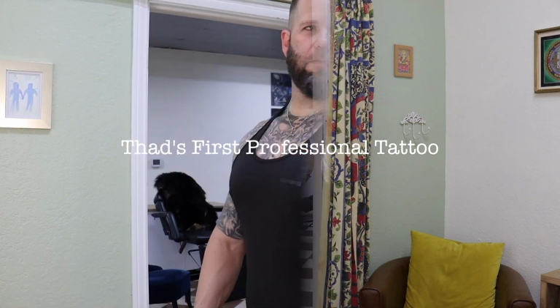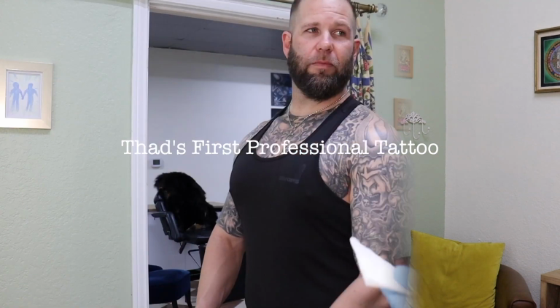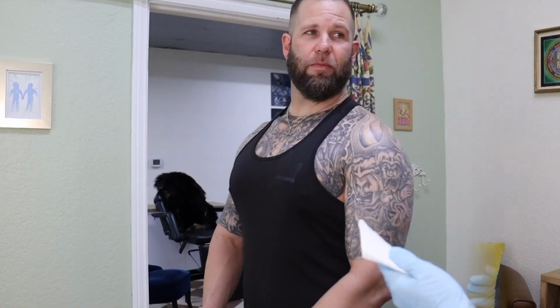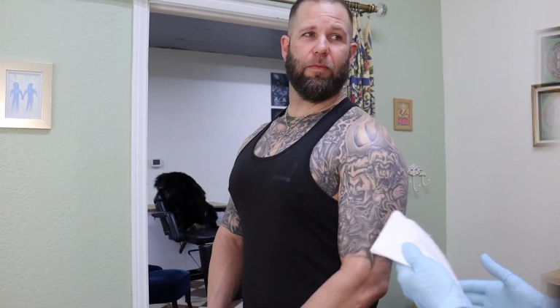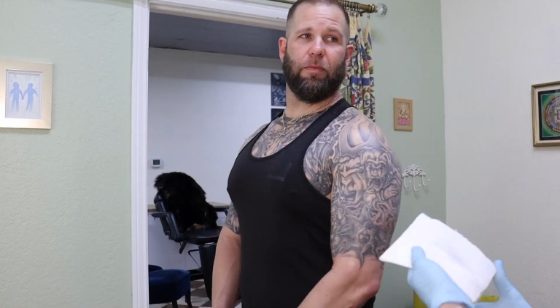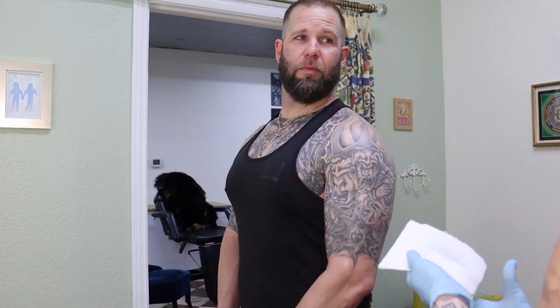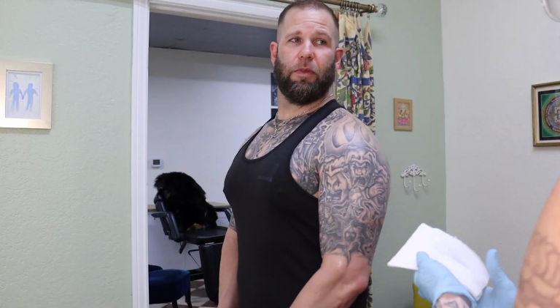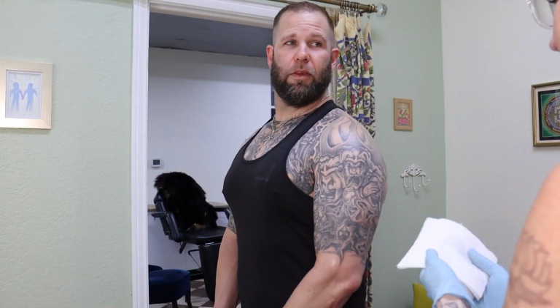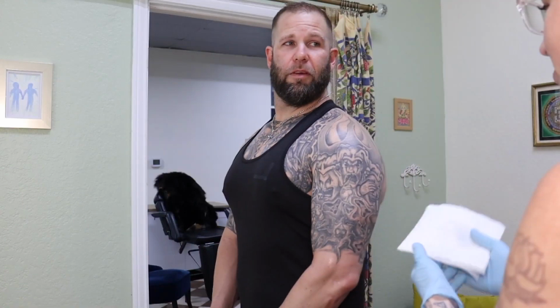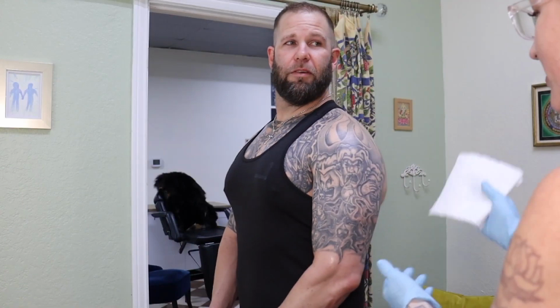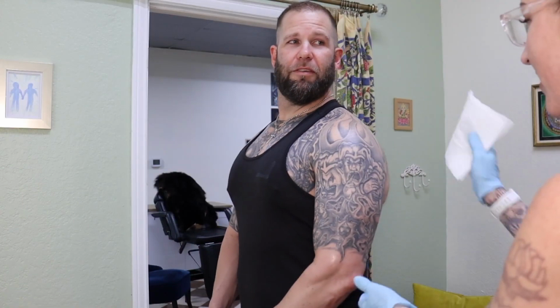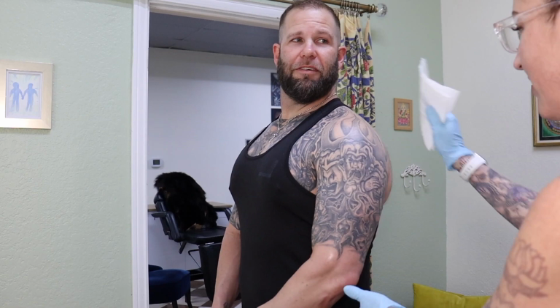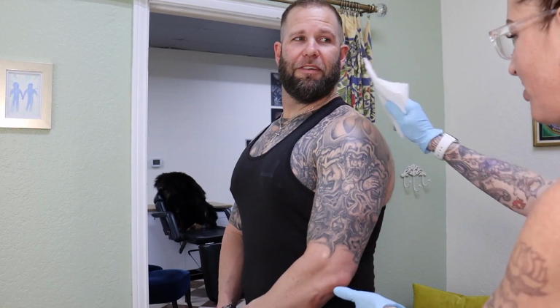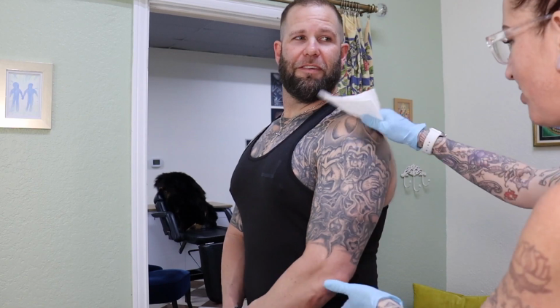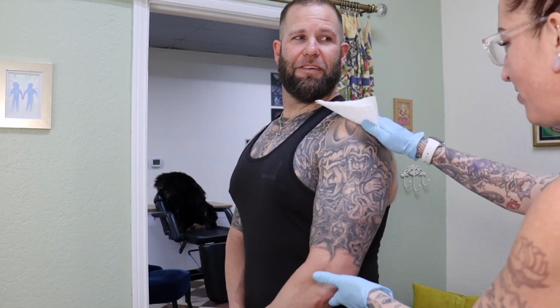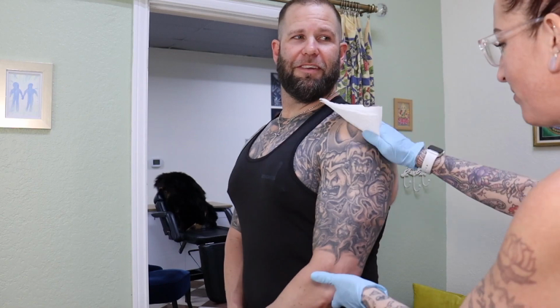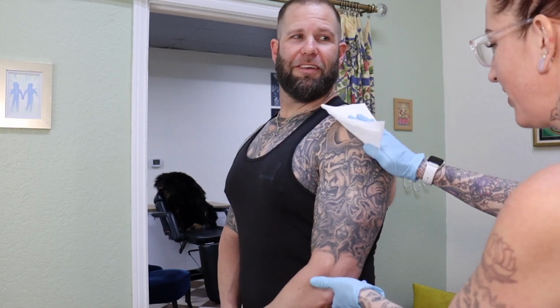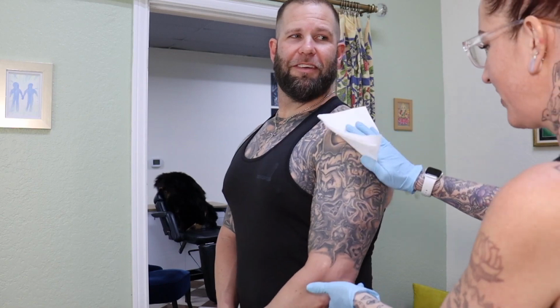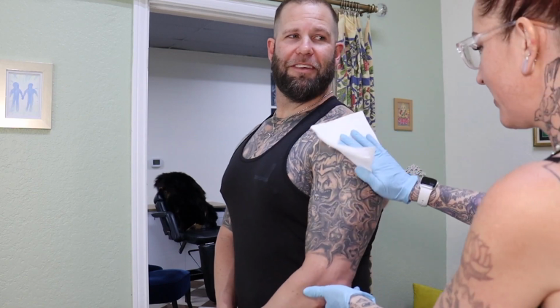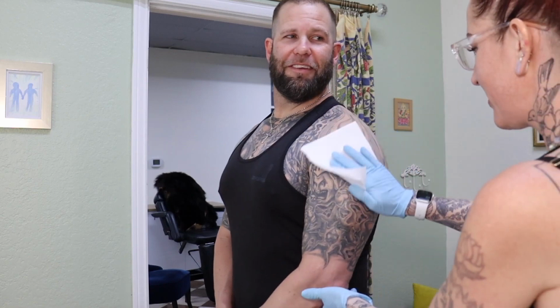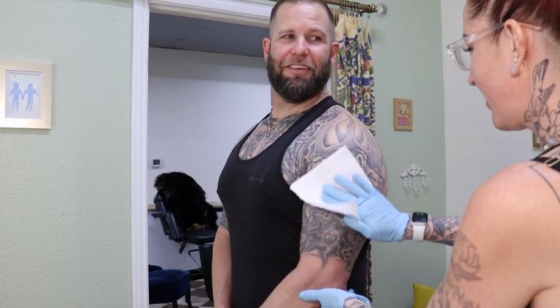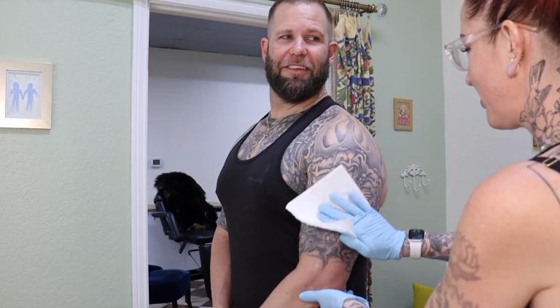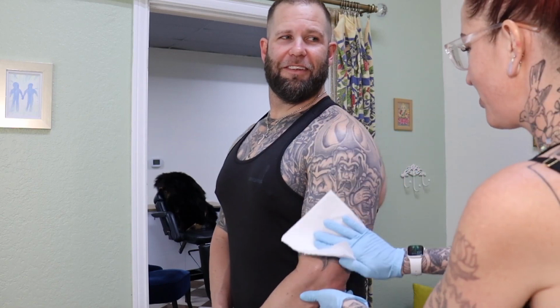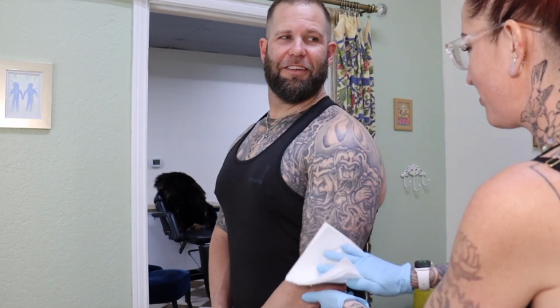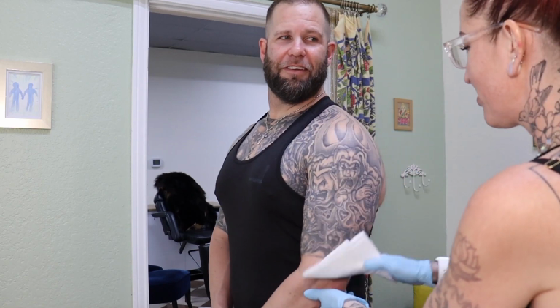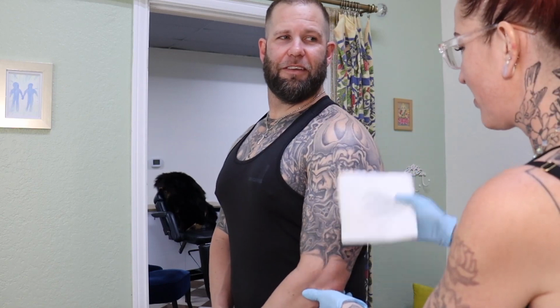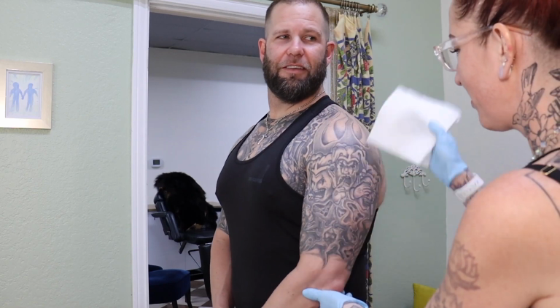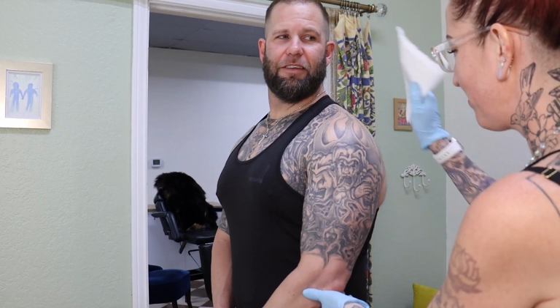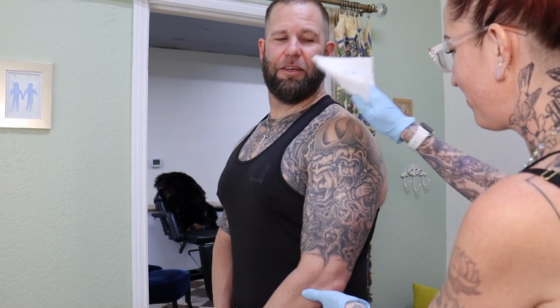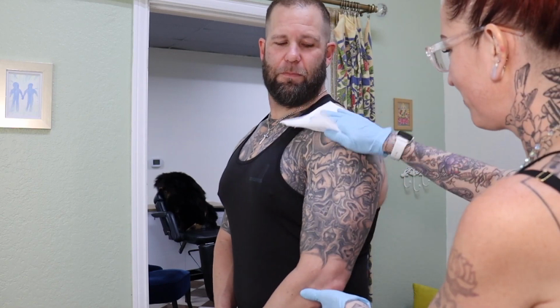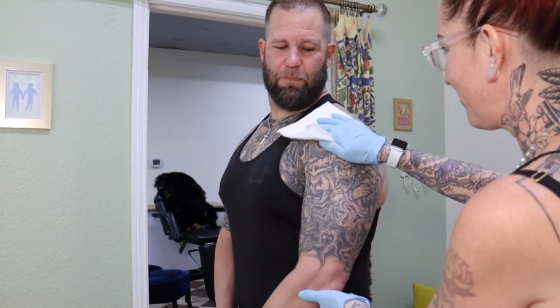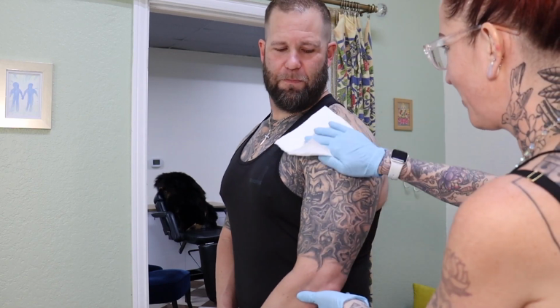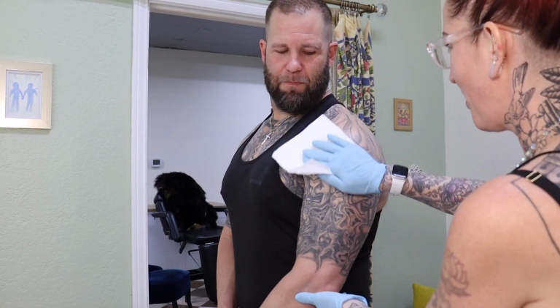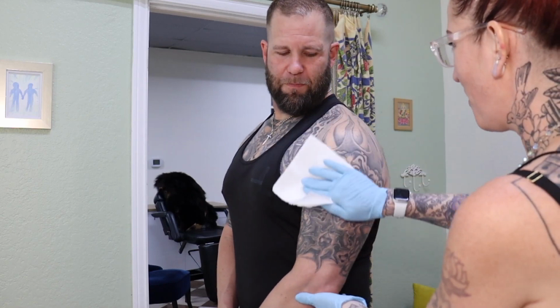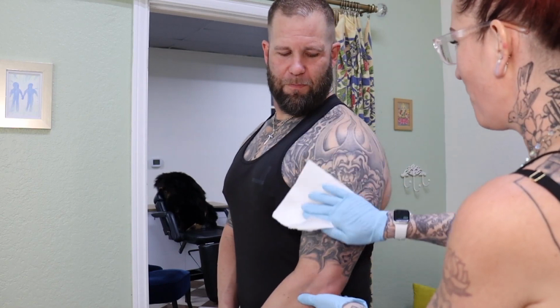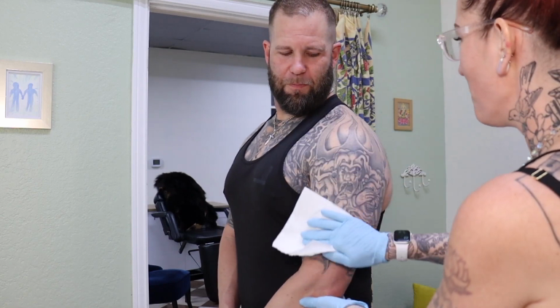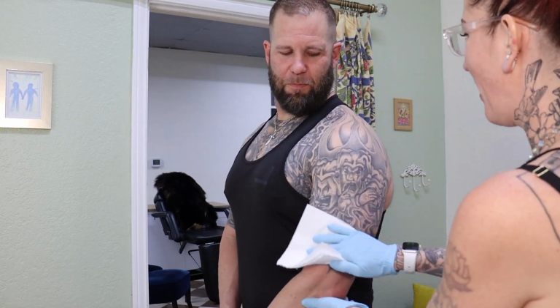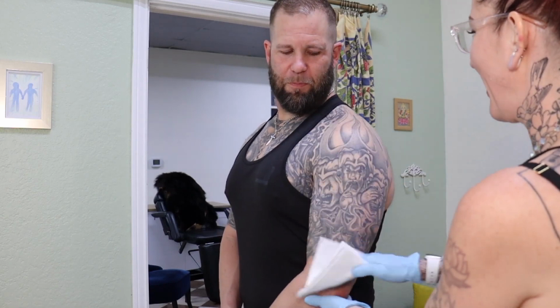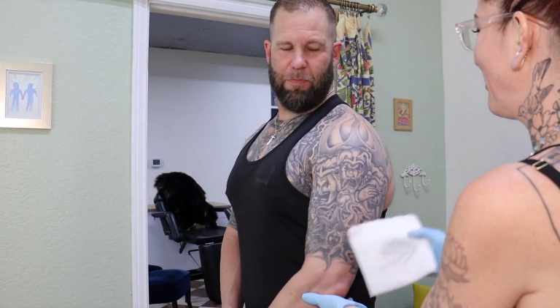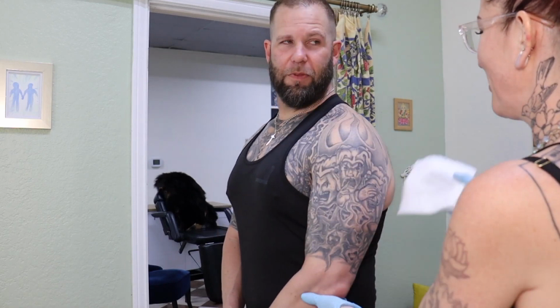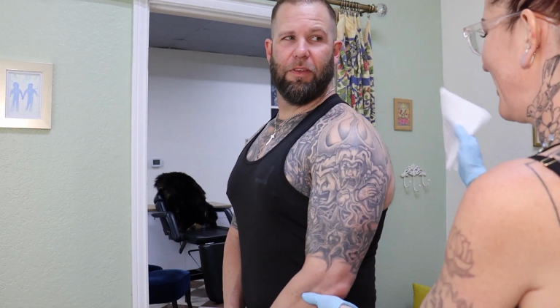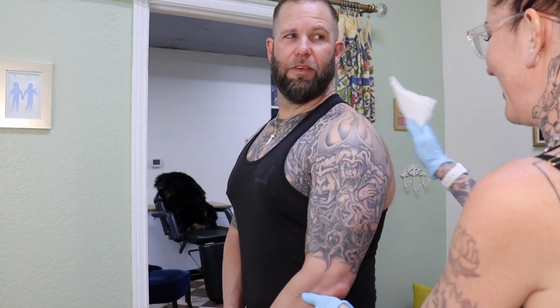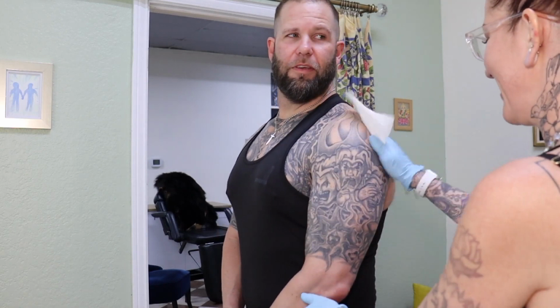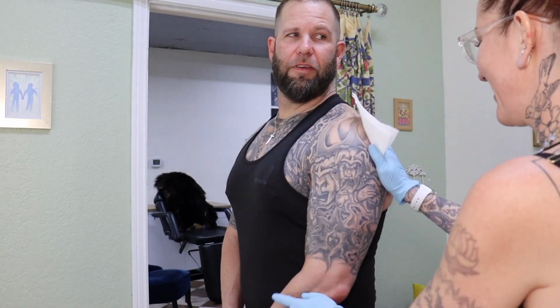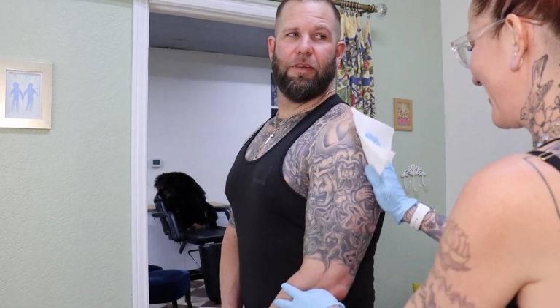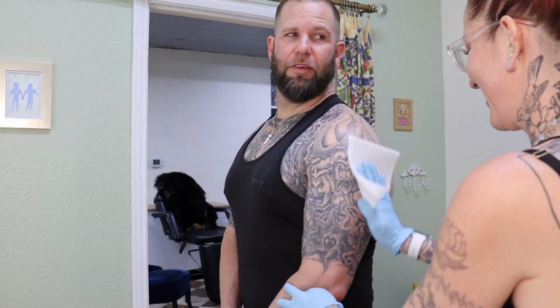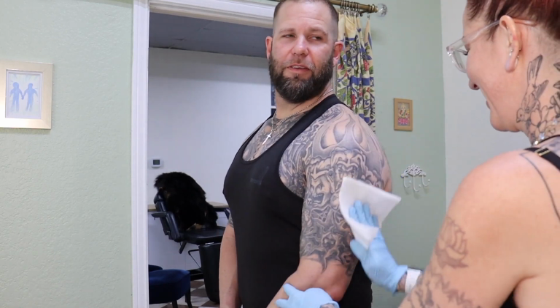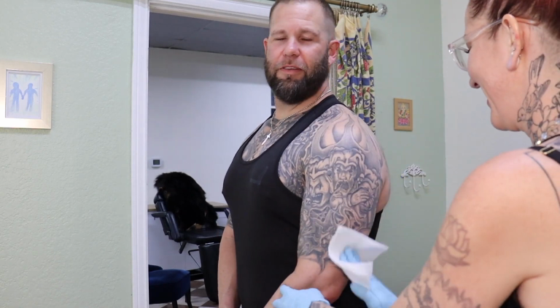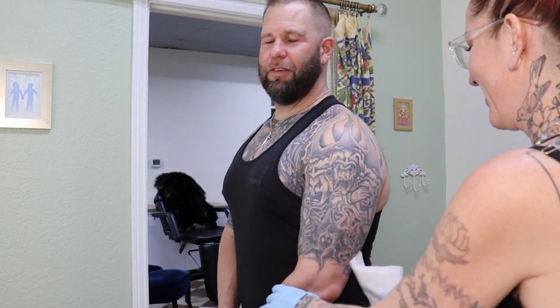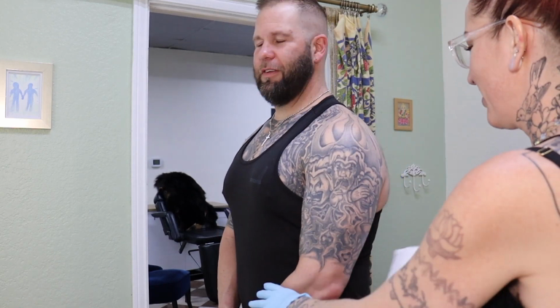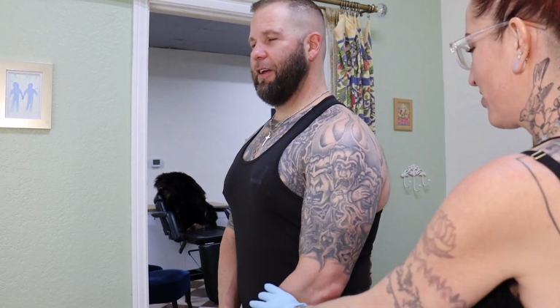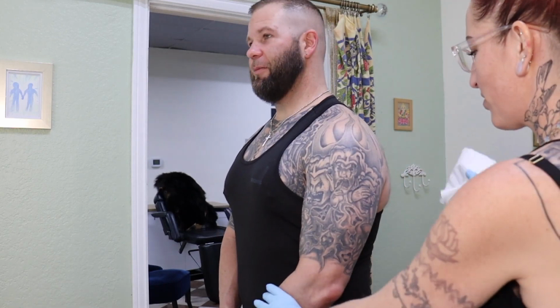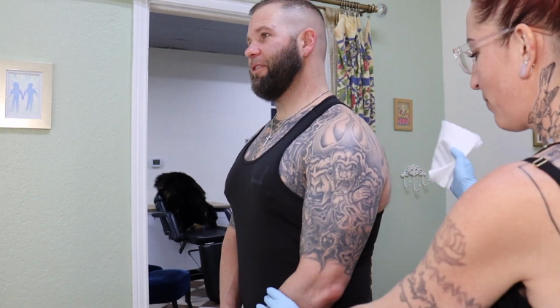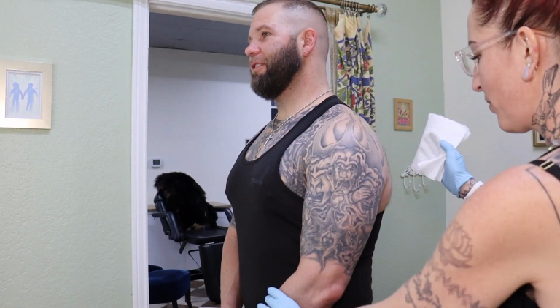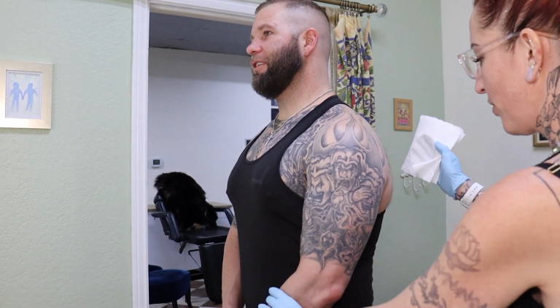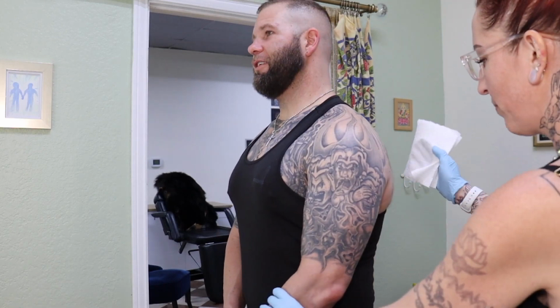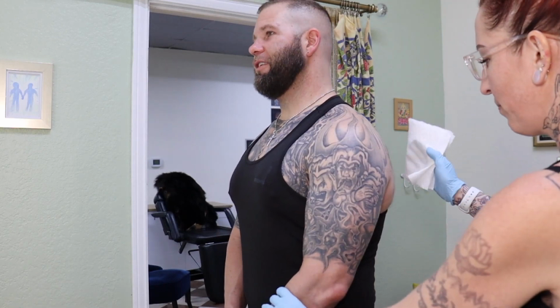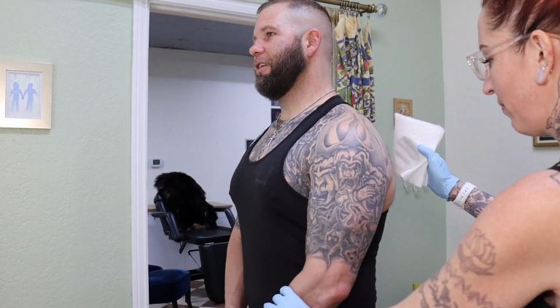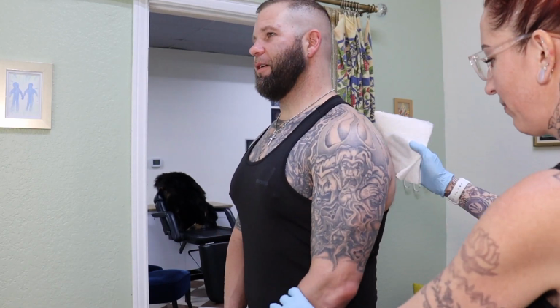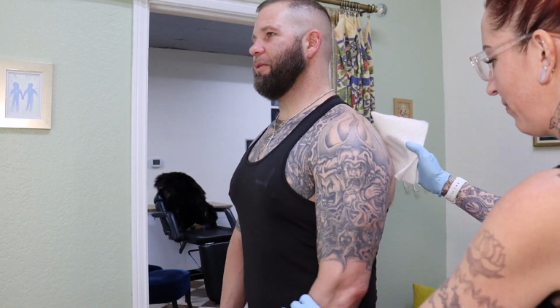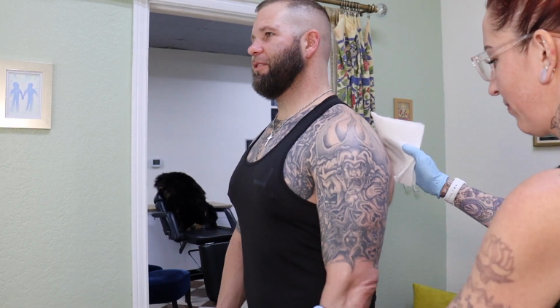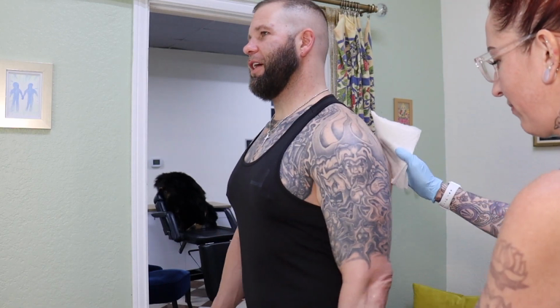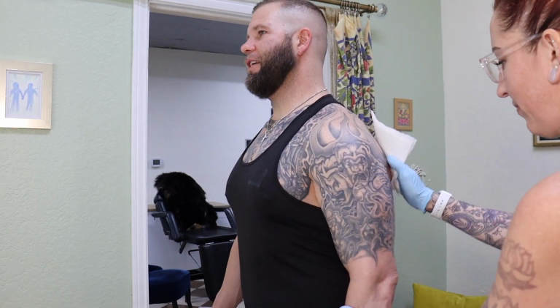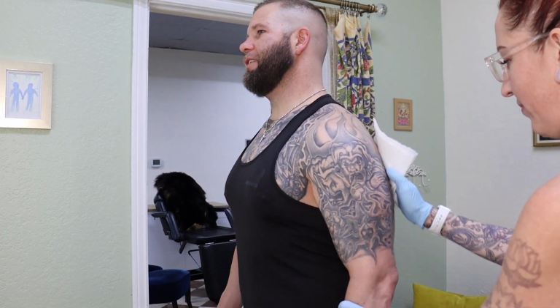Is this really your first tattoo in a tattoo shop? Yep. Oh my goodness. Drop your arm. I'm excited.